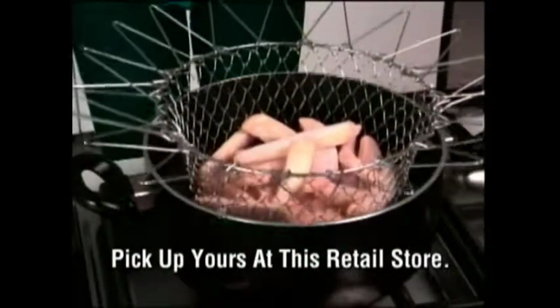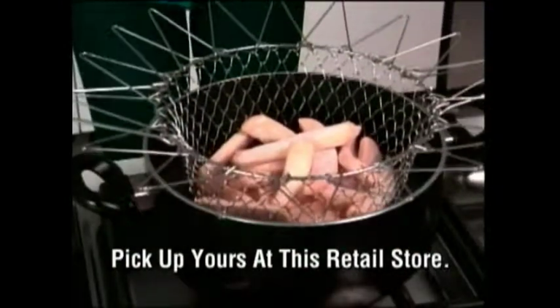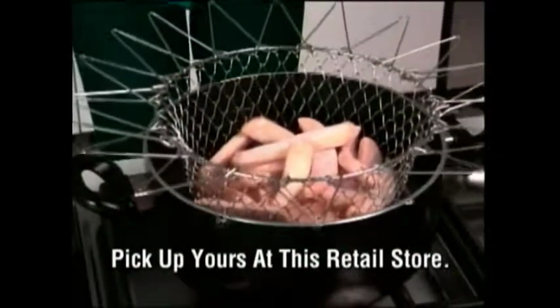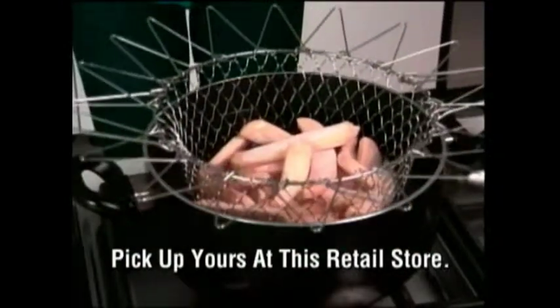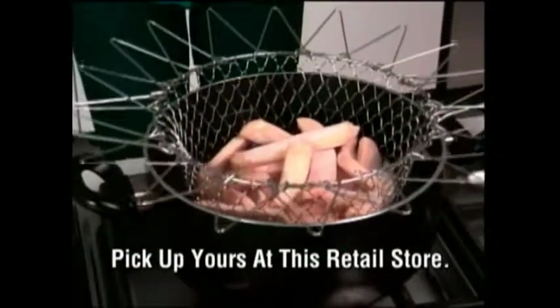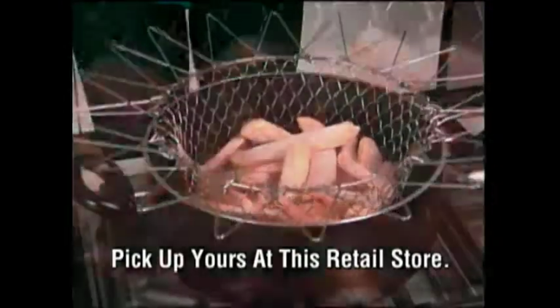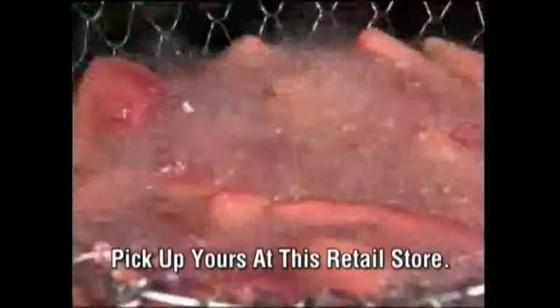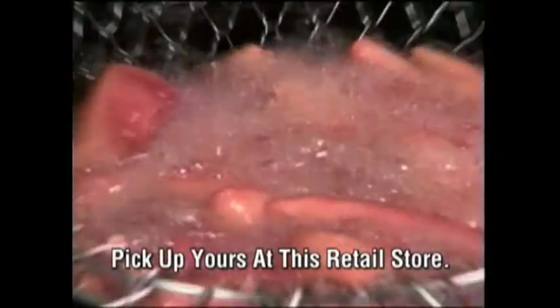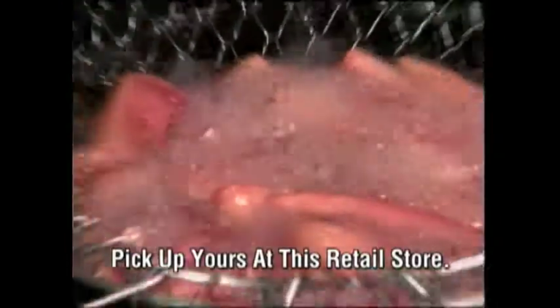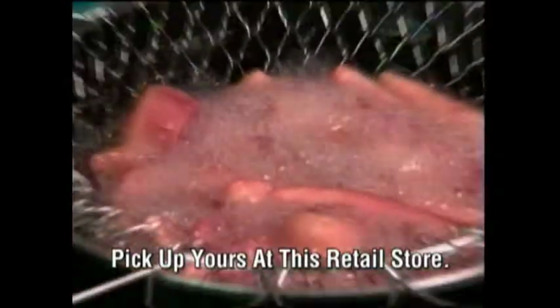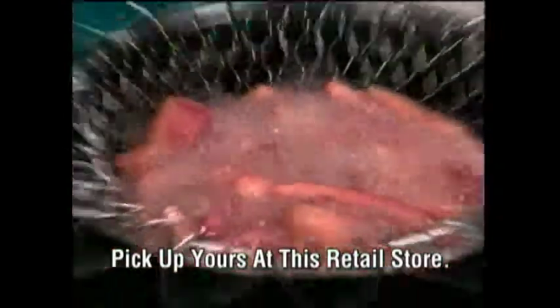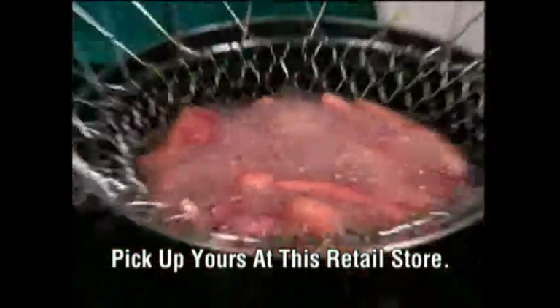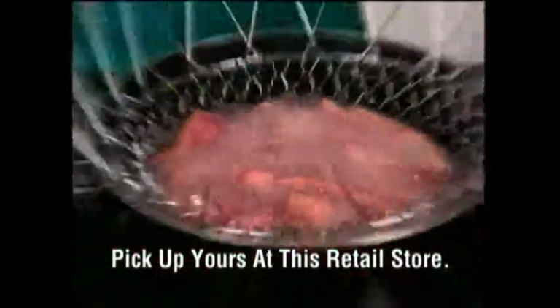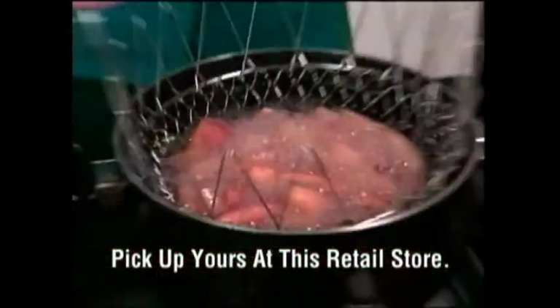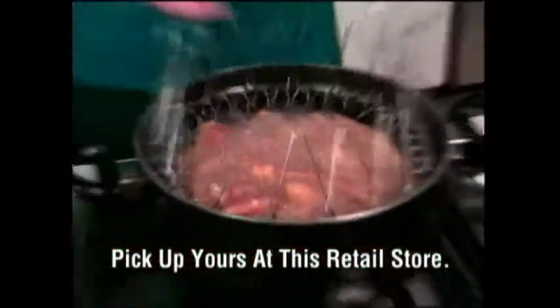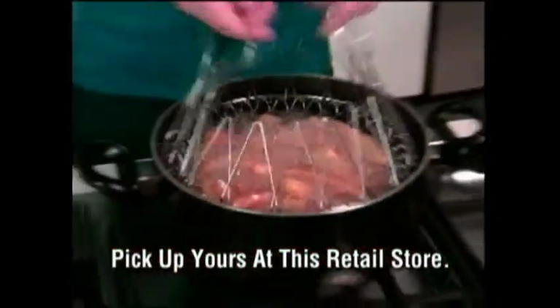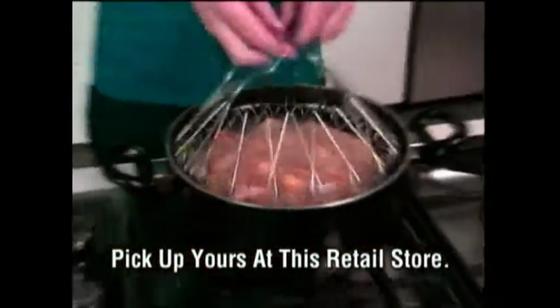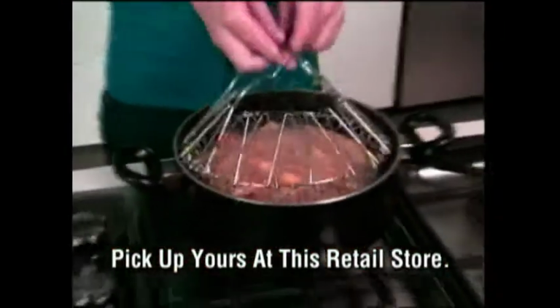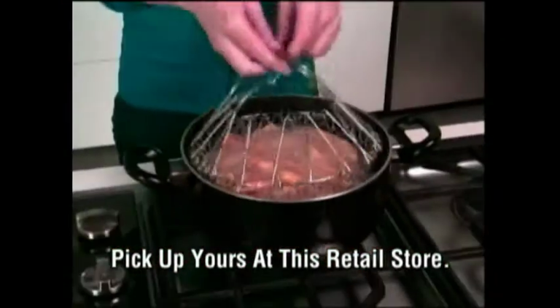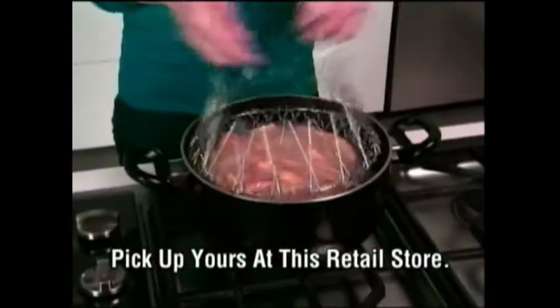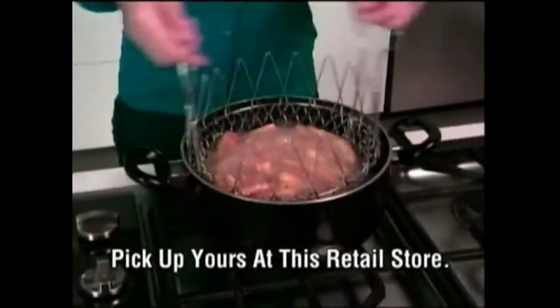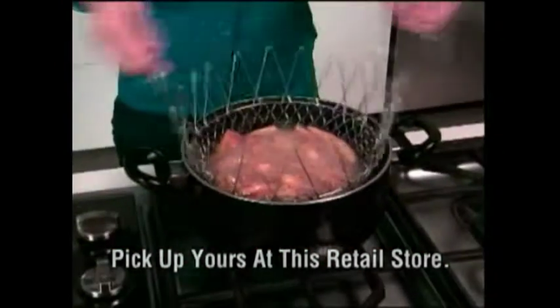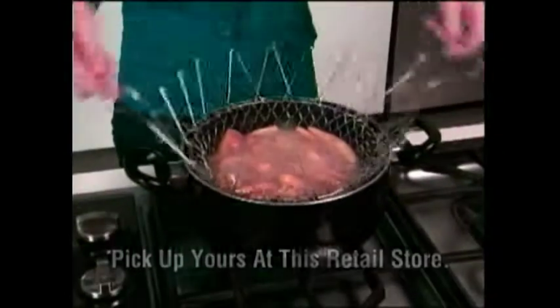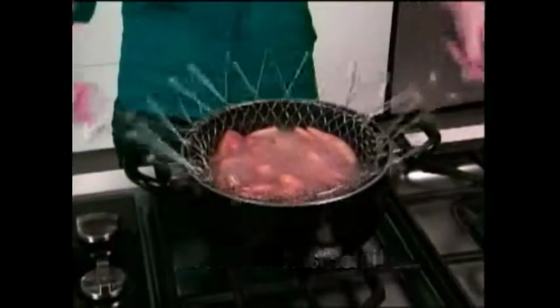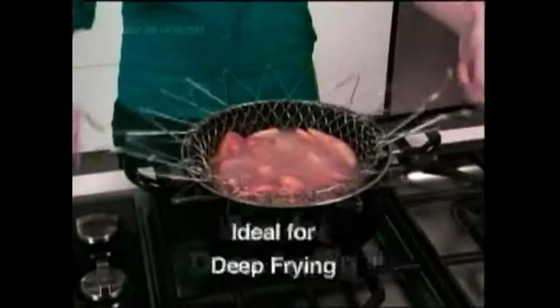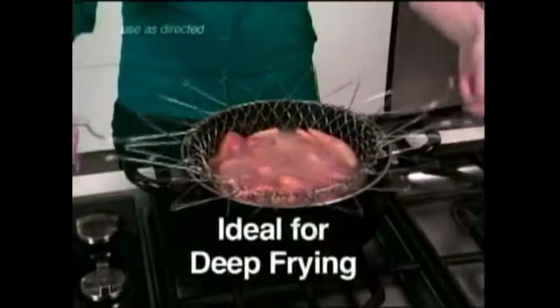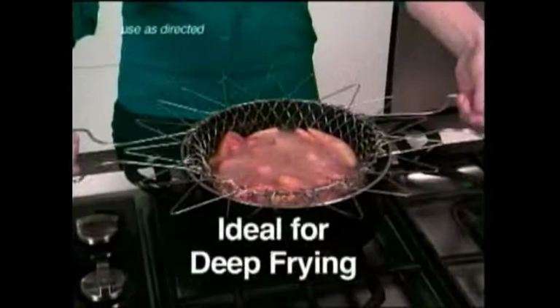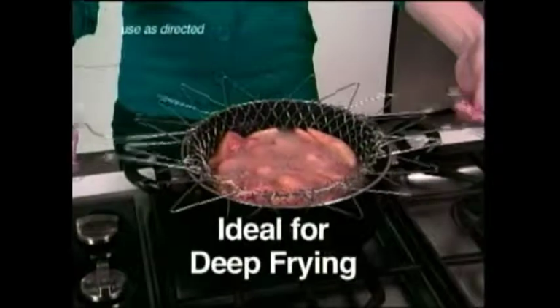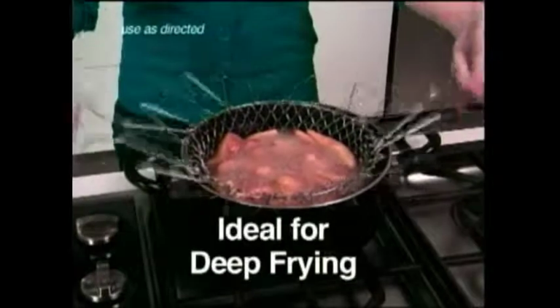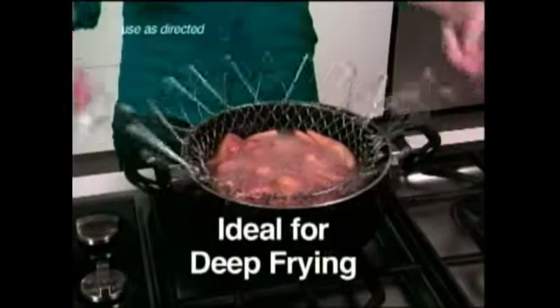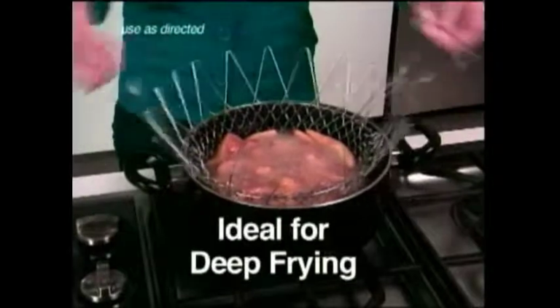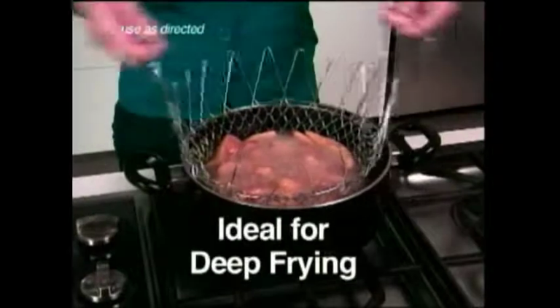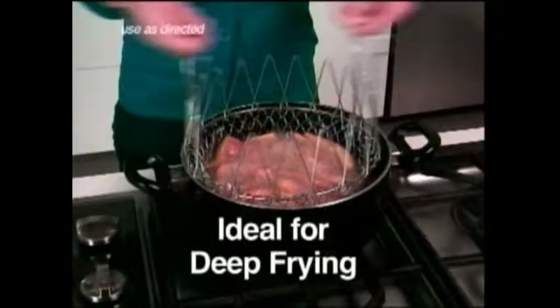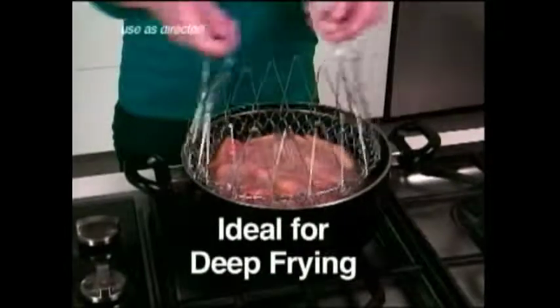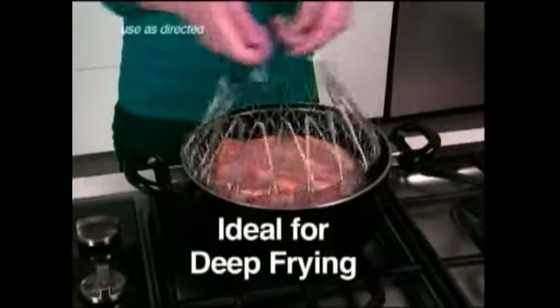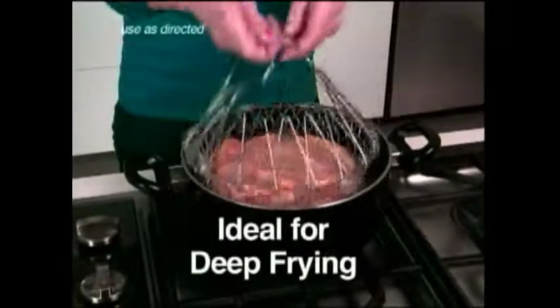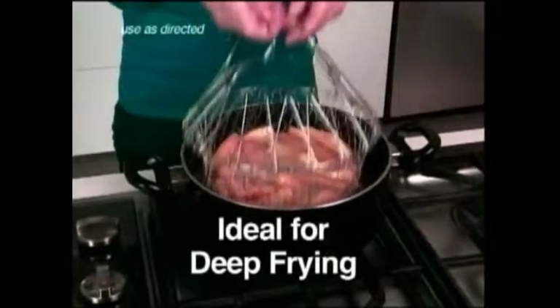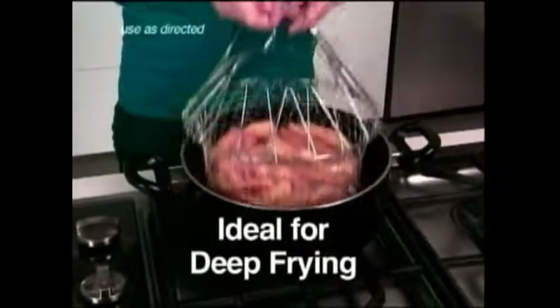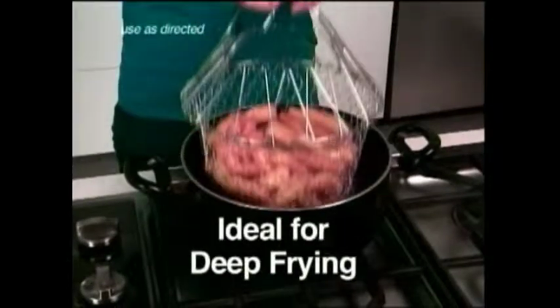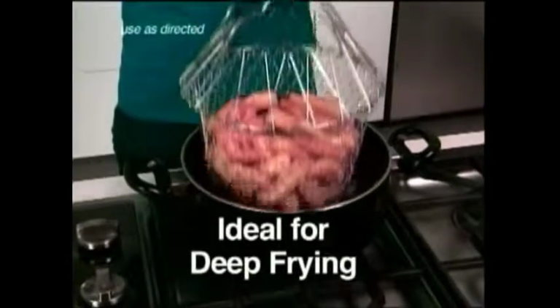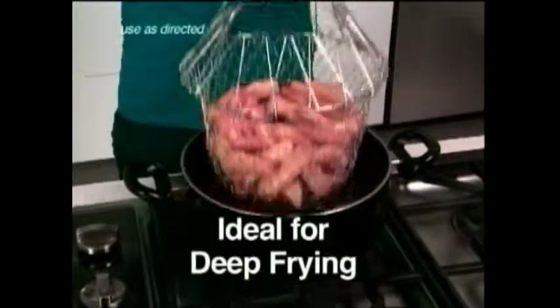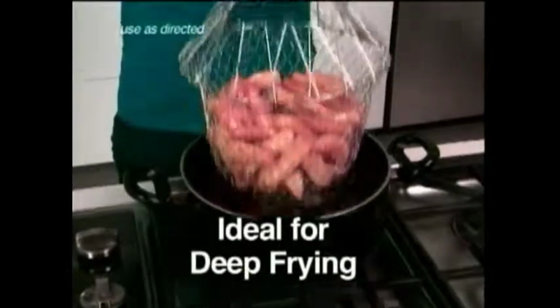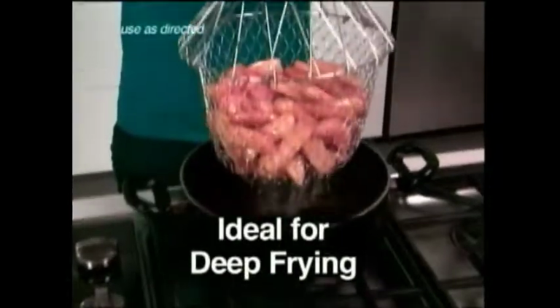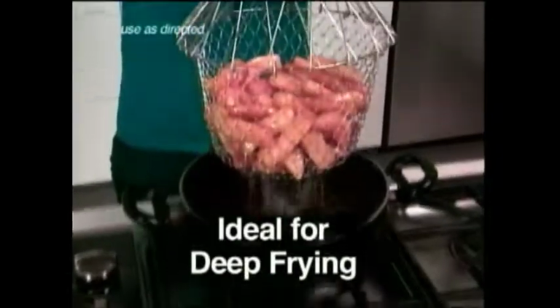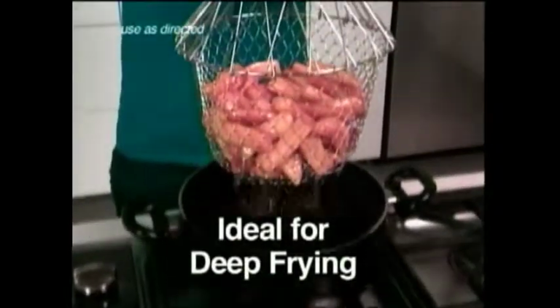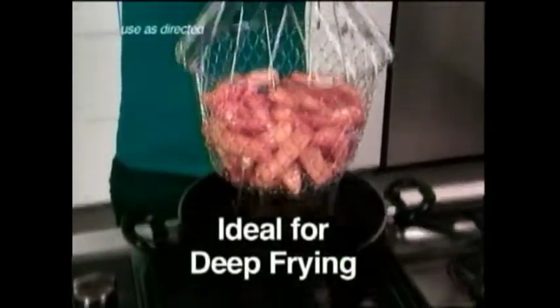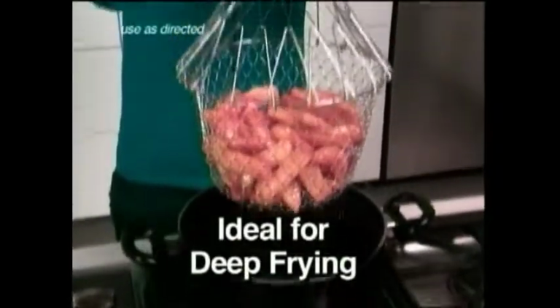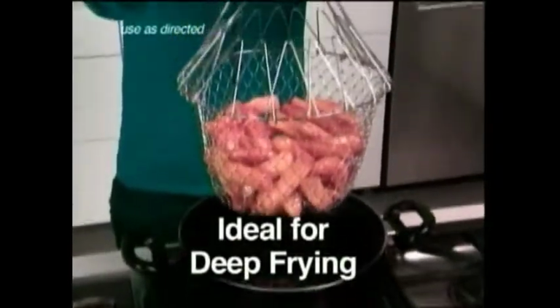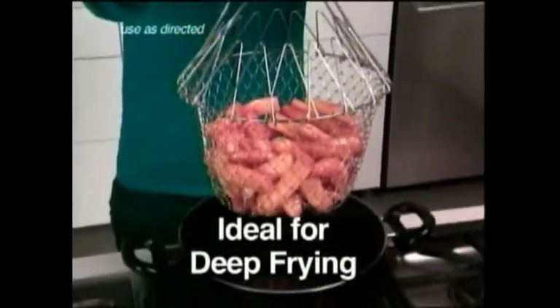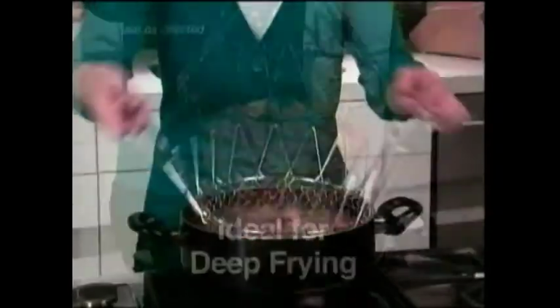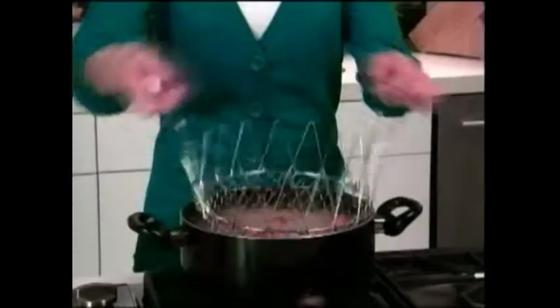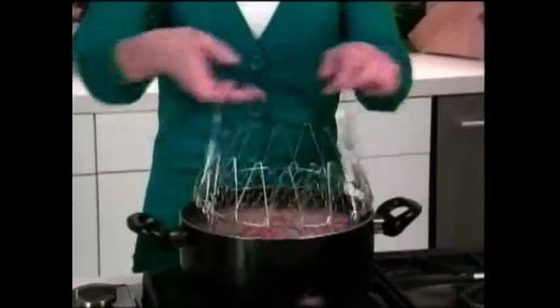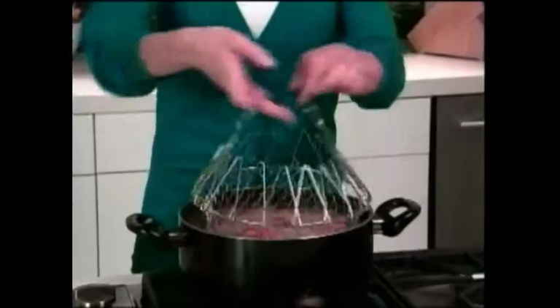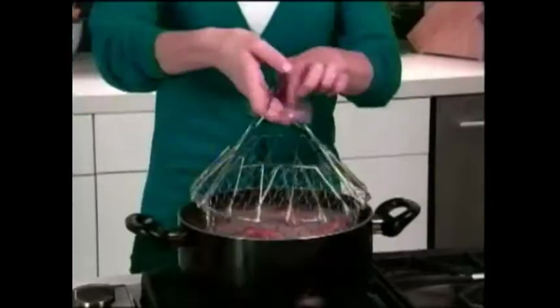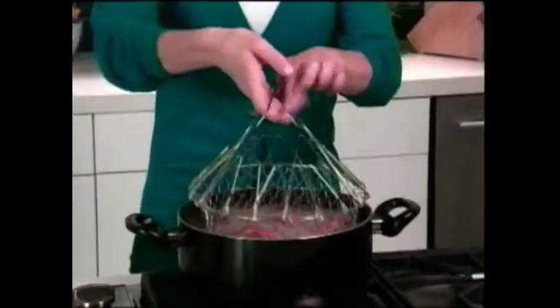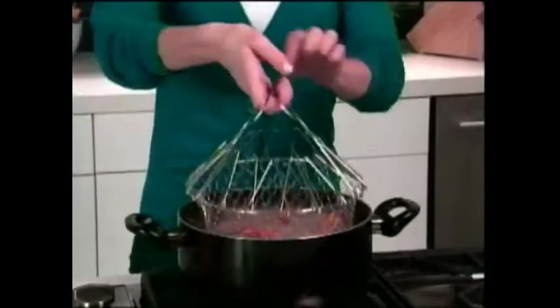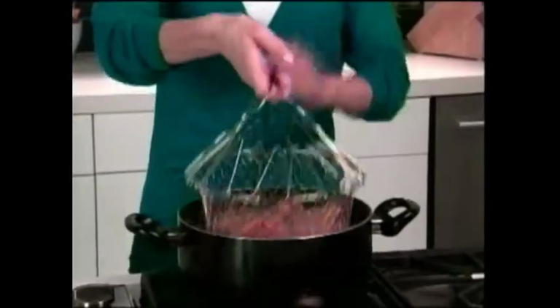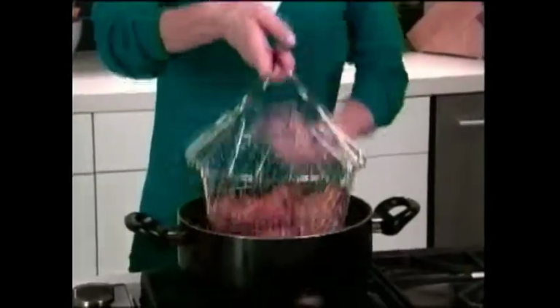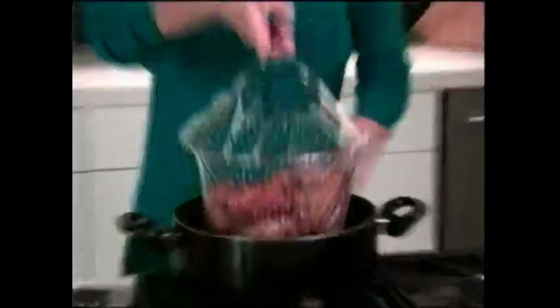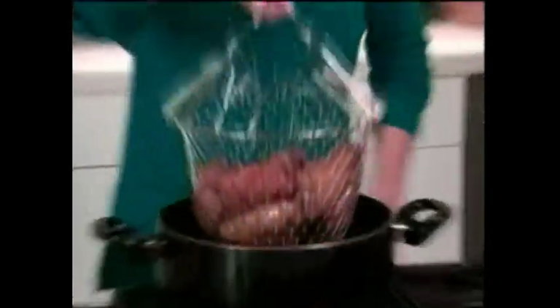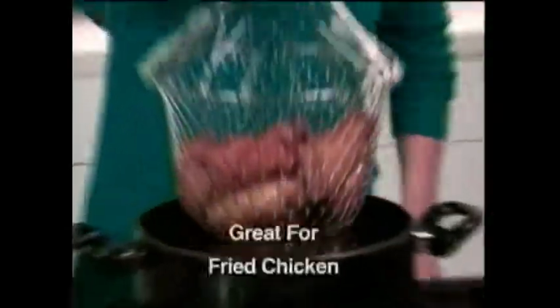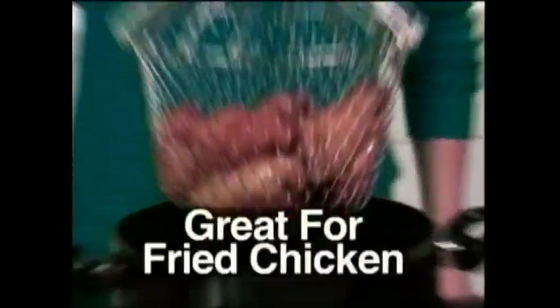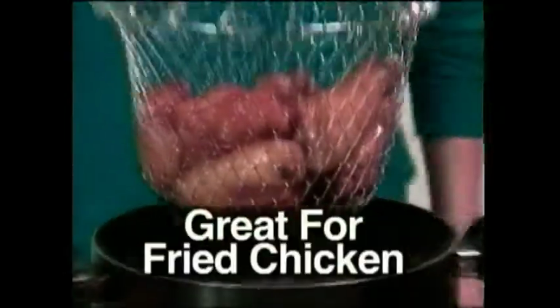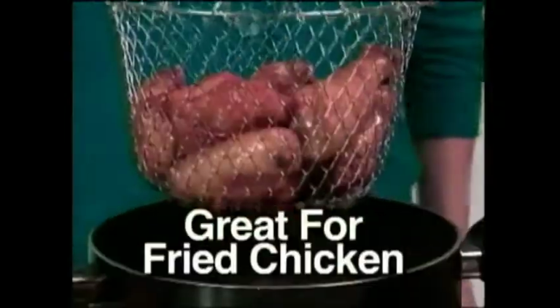Simply drop in your french fries and cook. Even in hot bubbling oil, the handles remain cool to the touch. It's so easy with the Chef Basket.